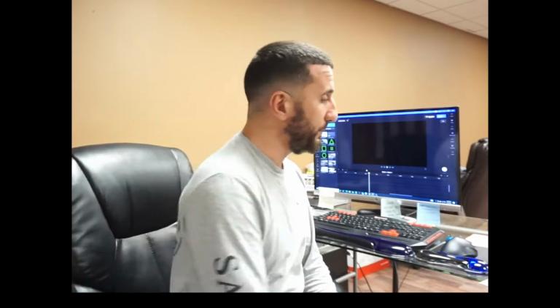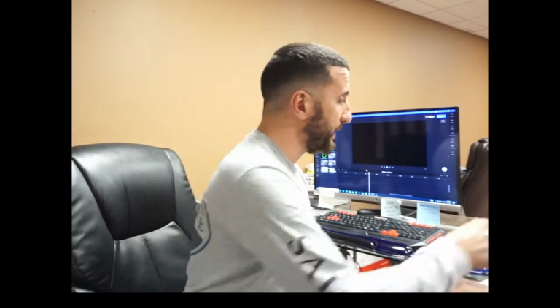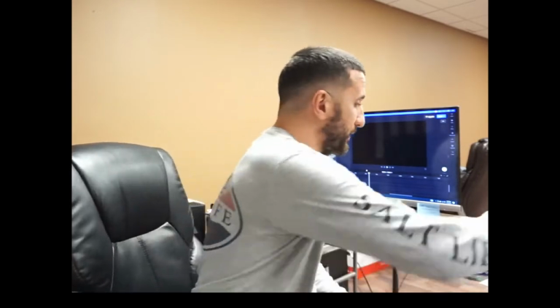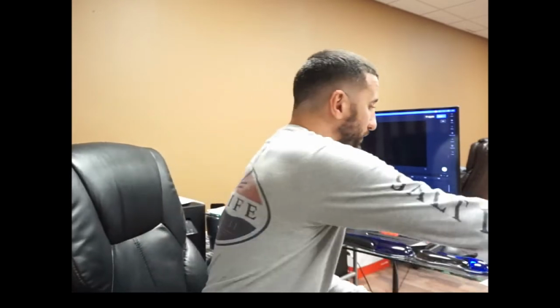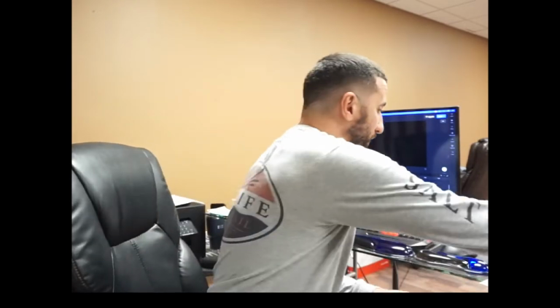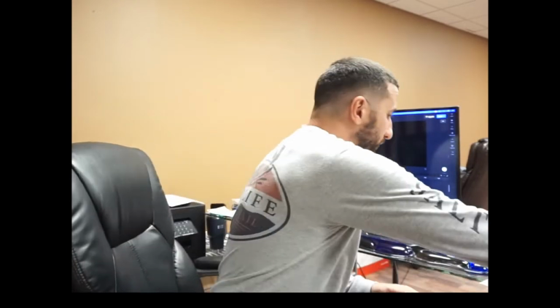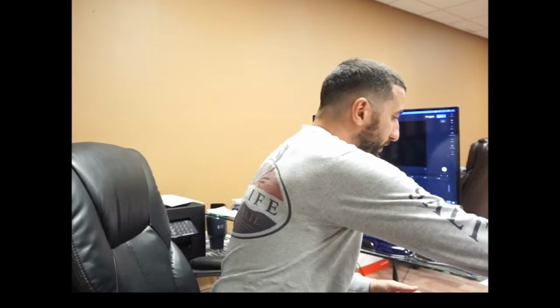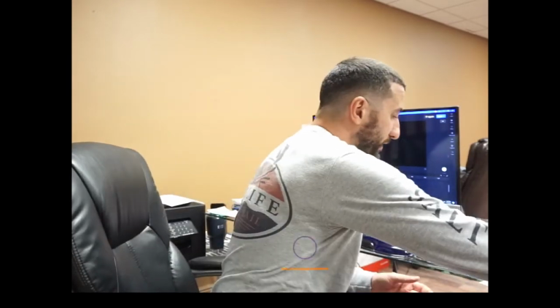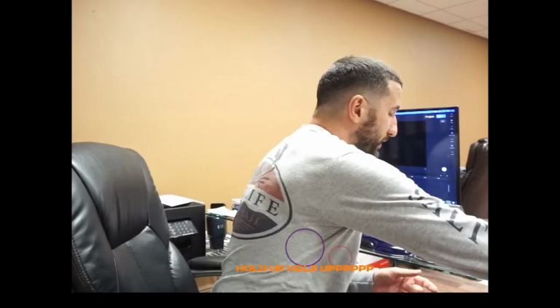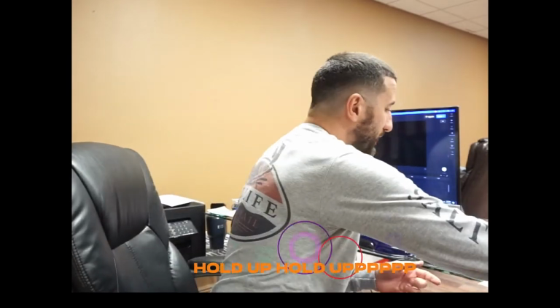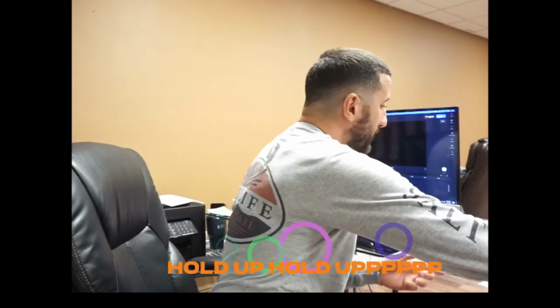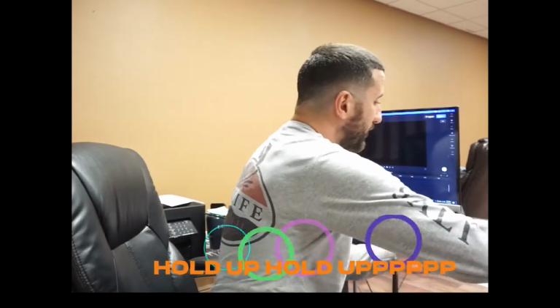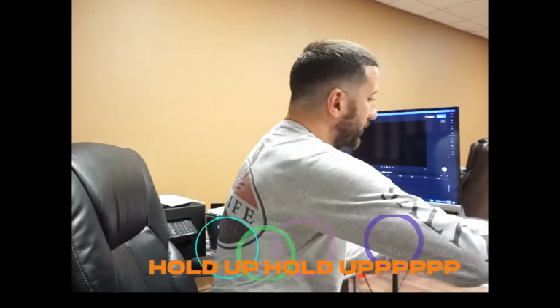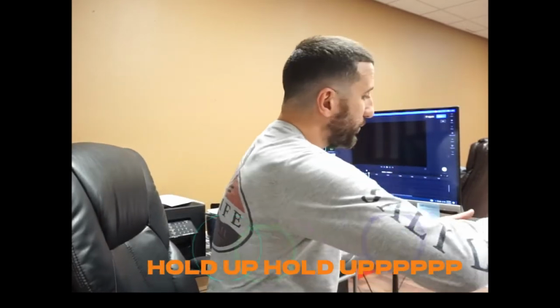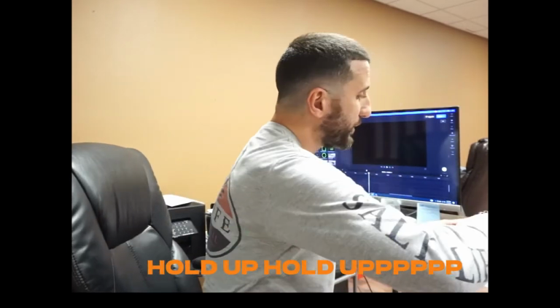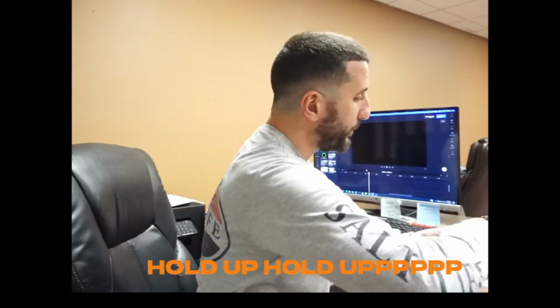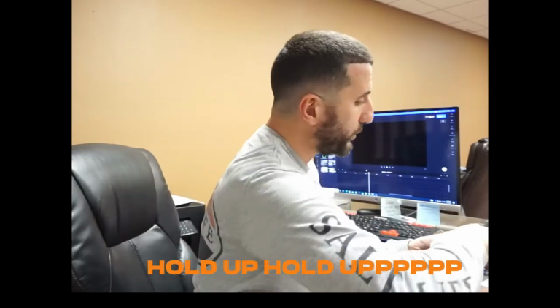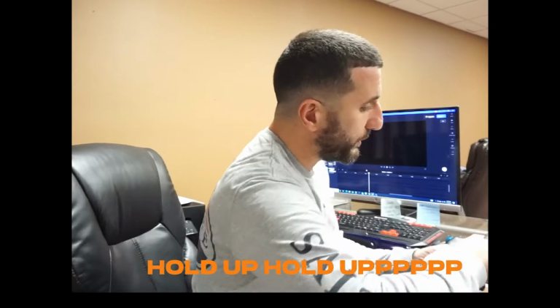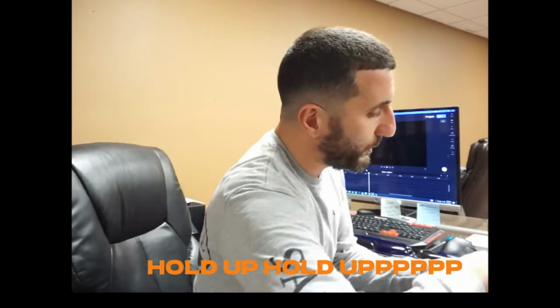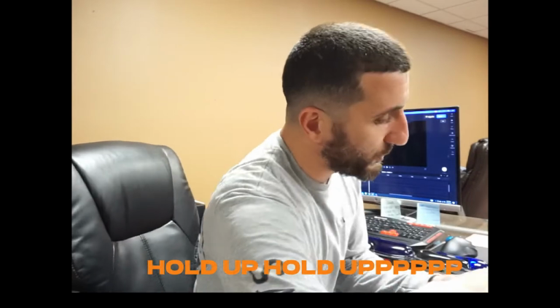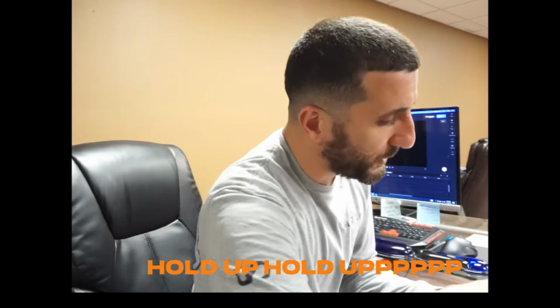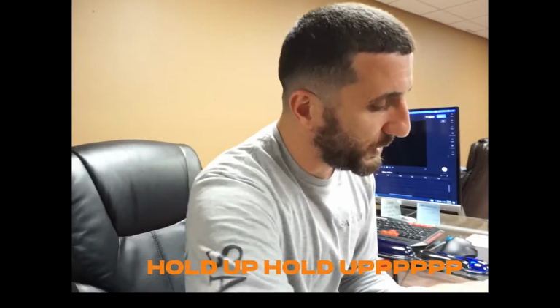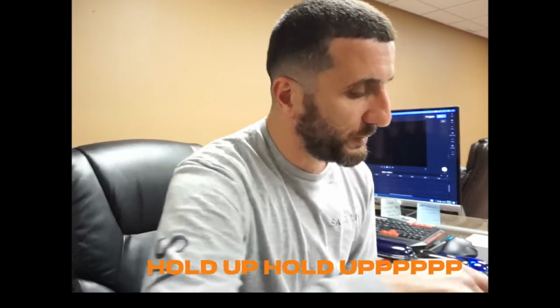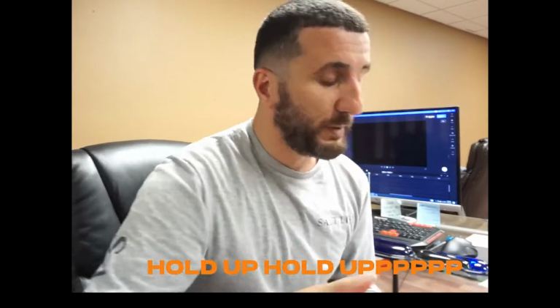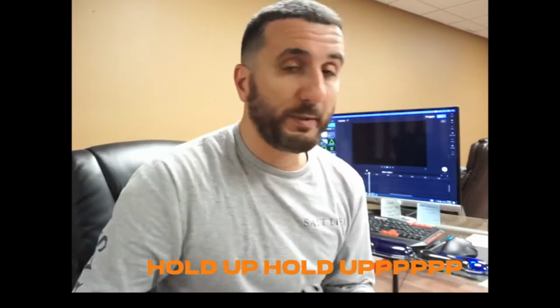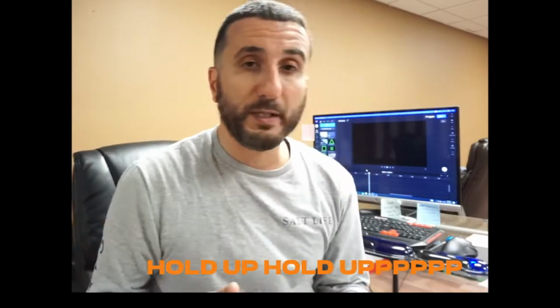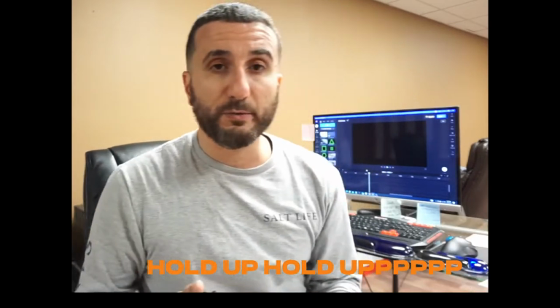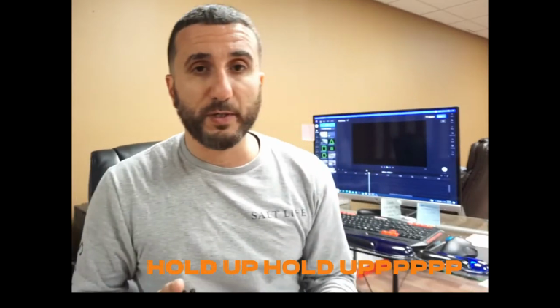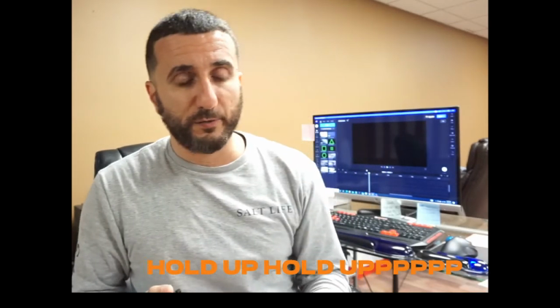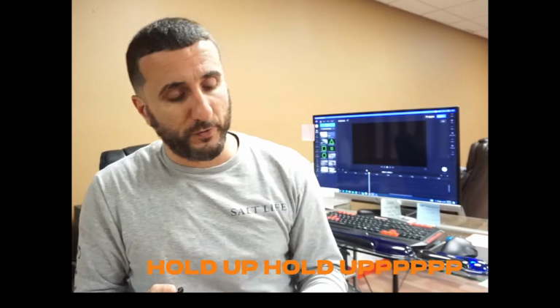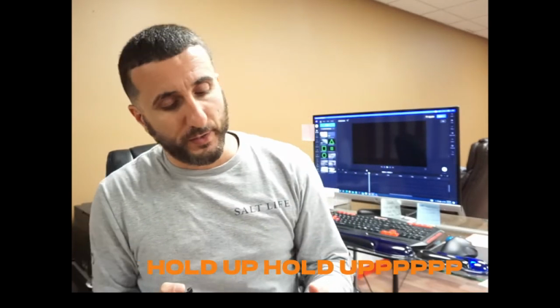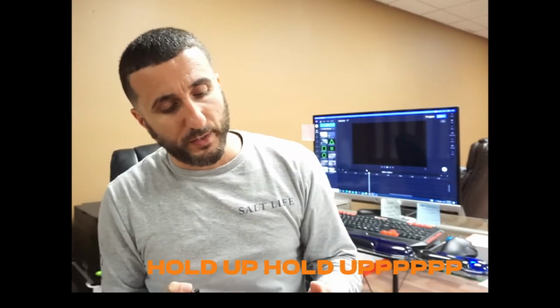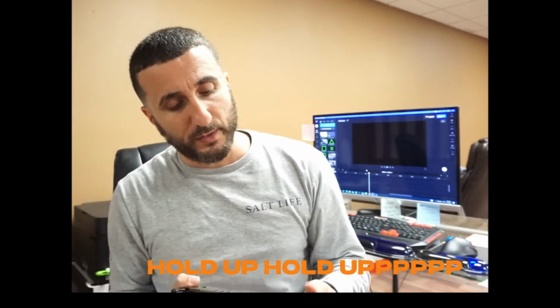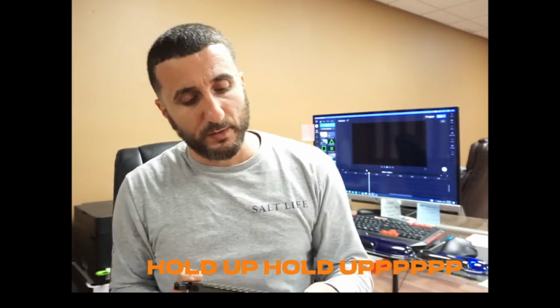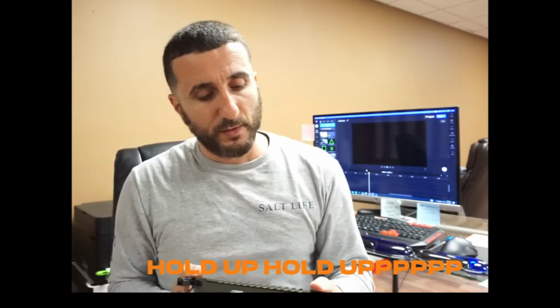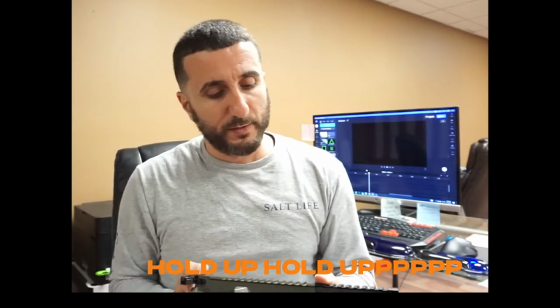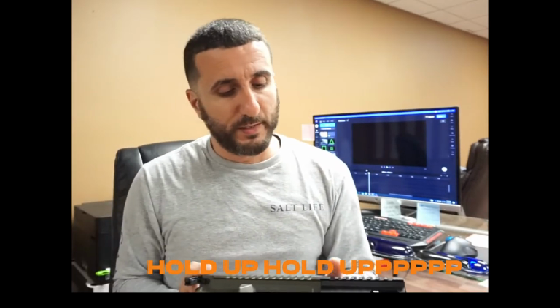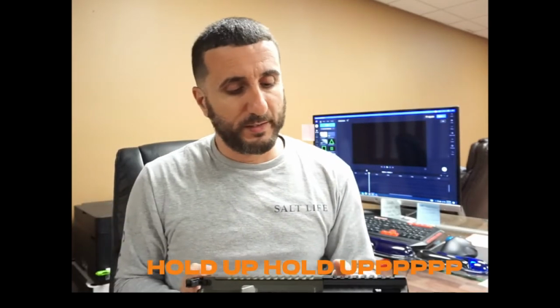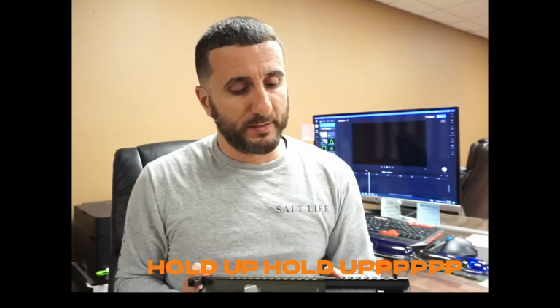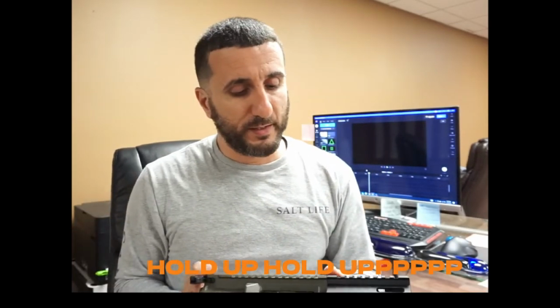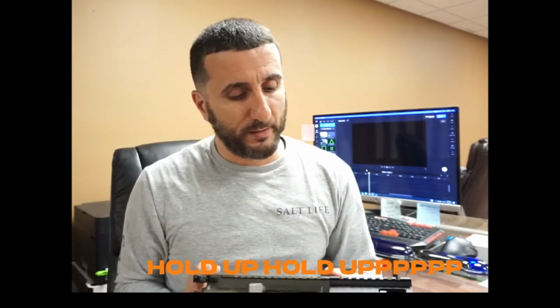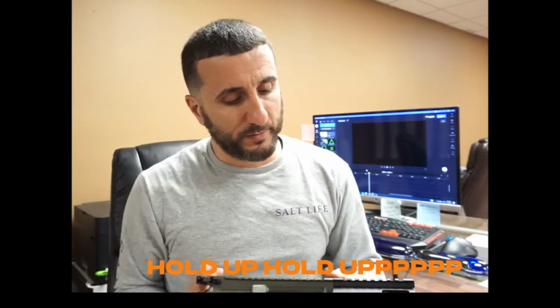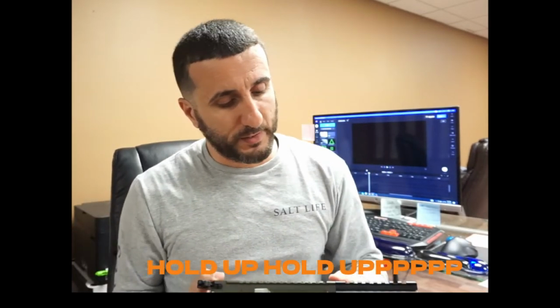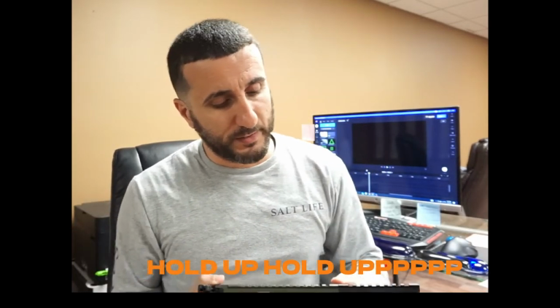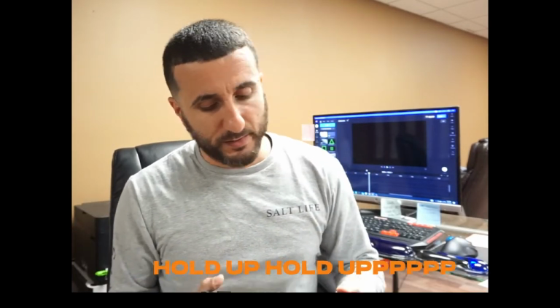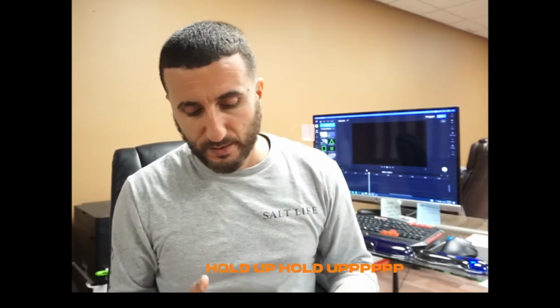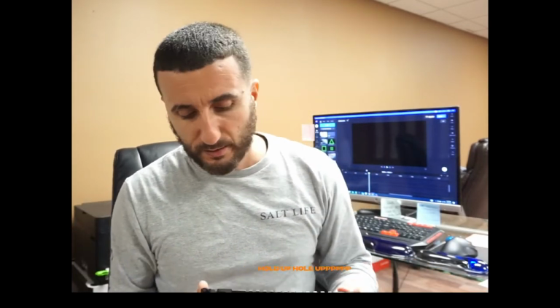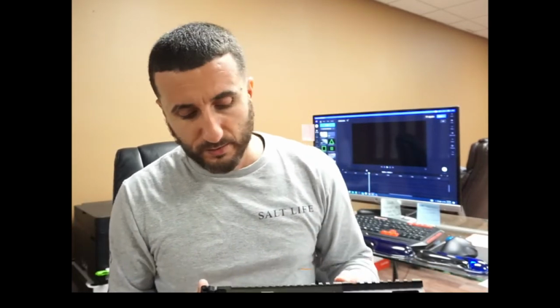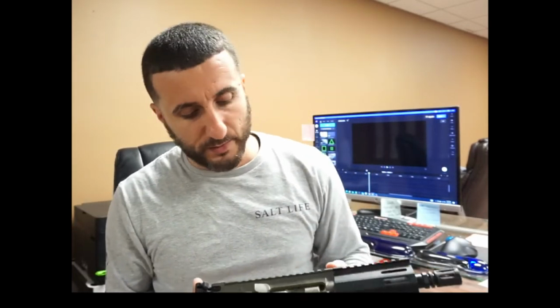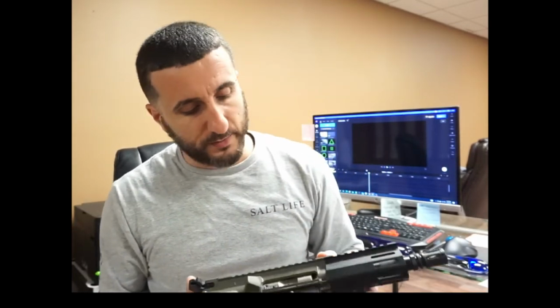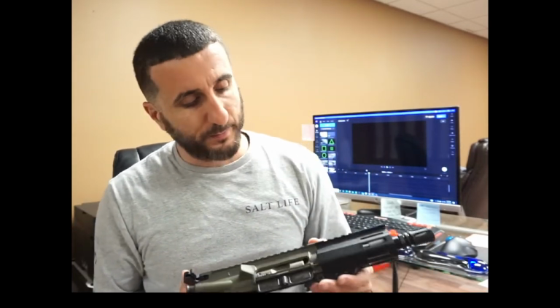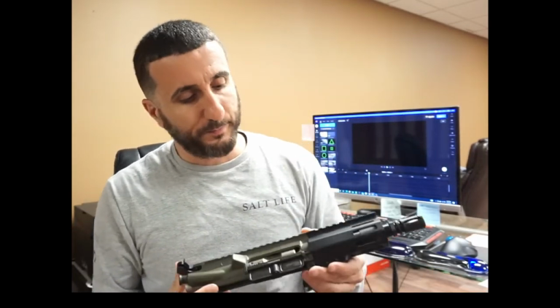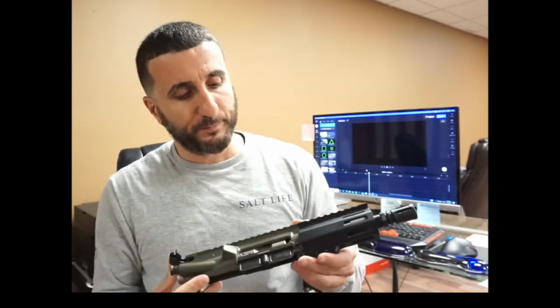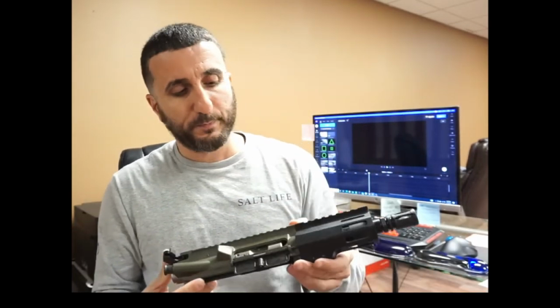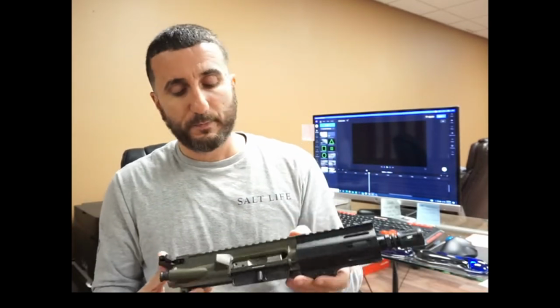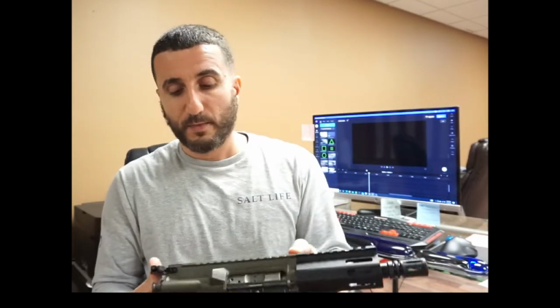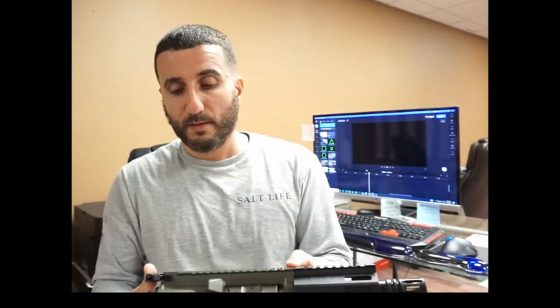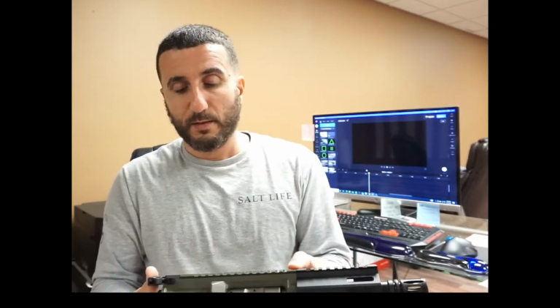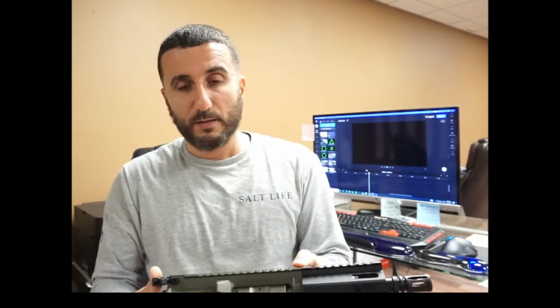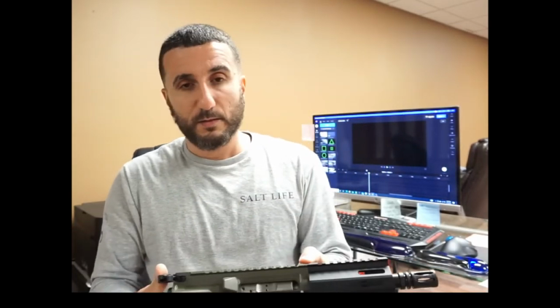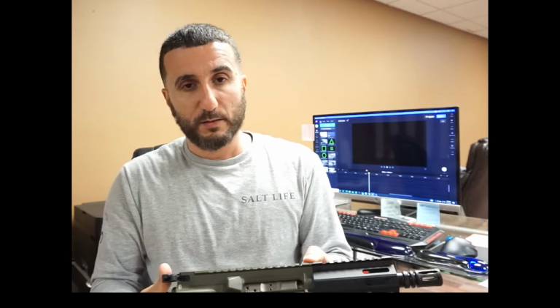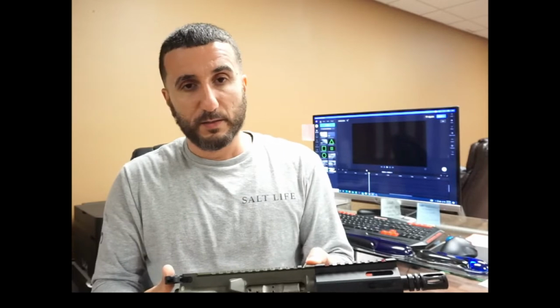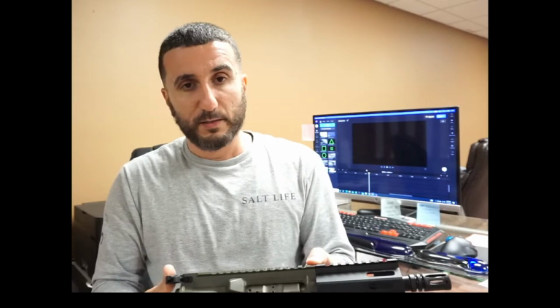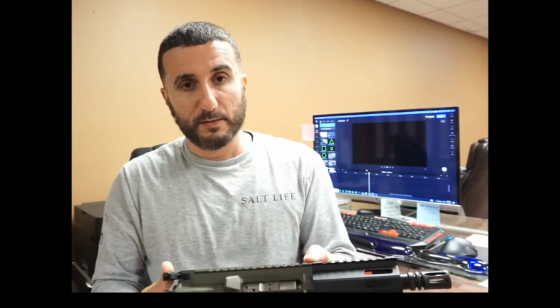Let me get it ready for you. Hold up. Check this out. Look at this.